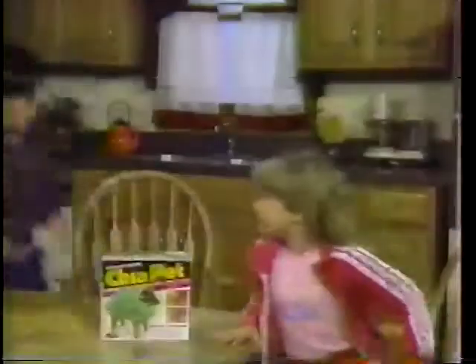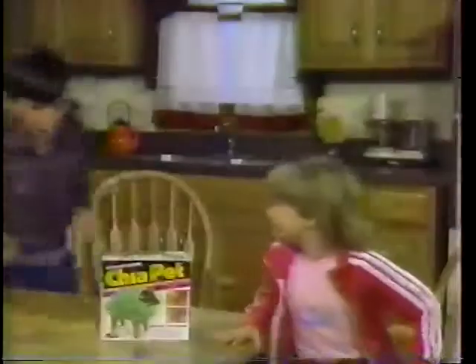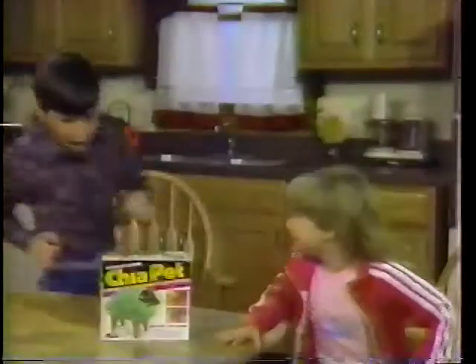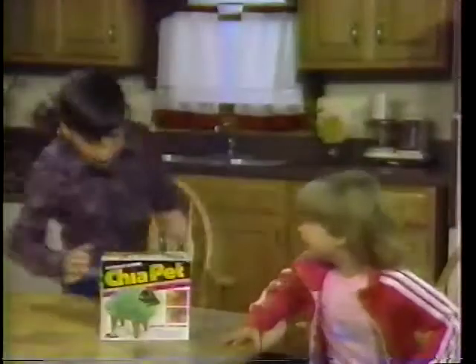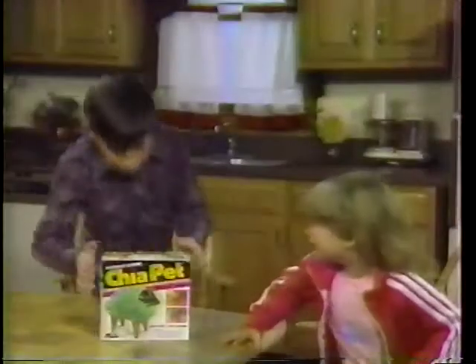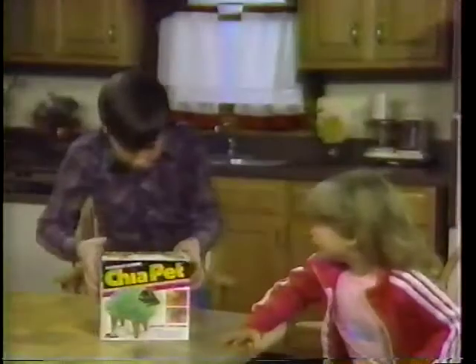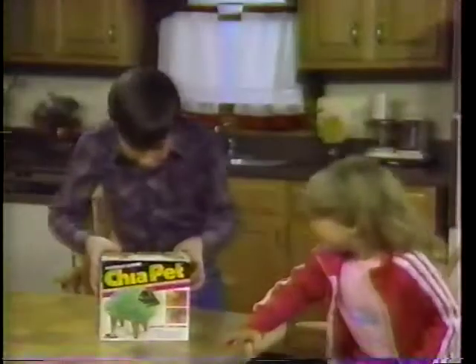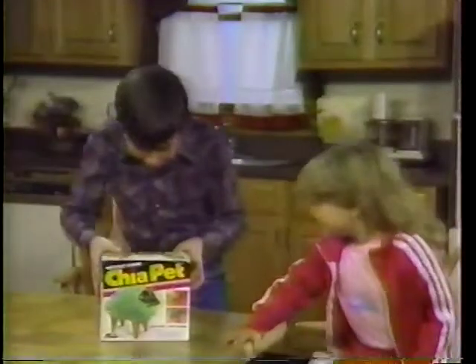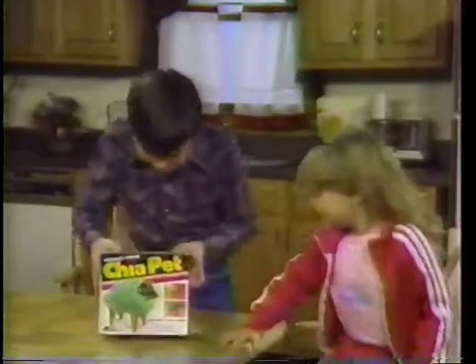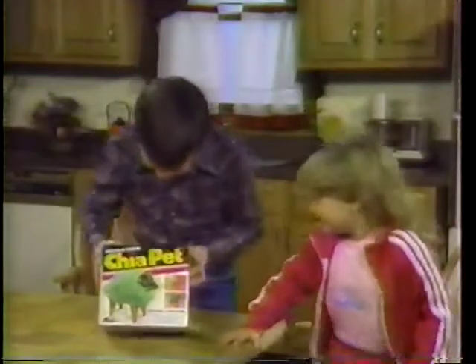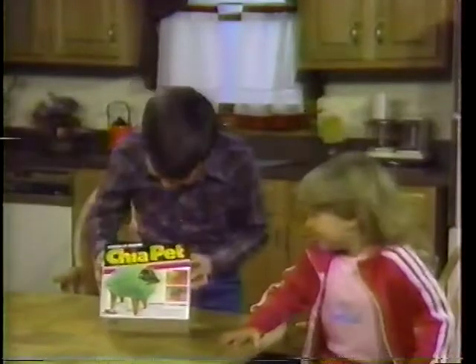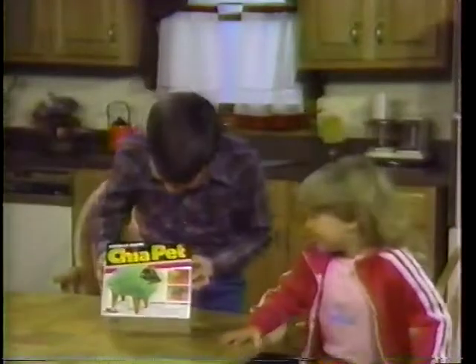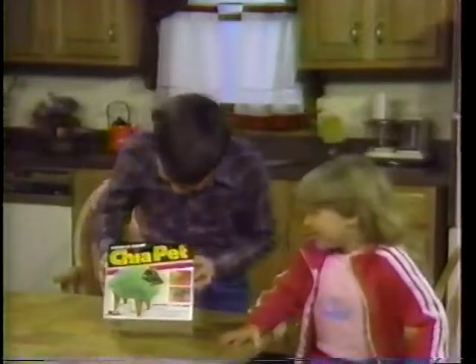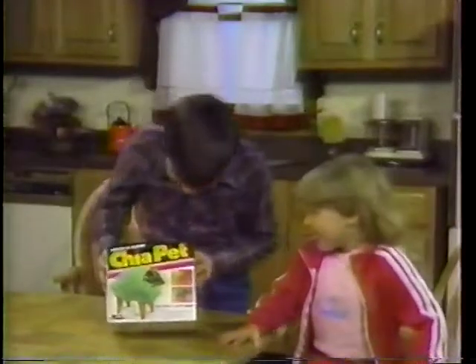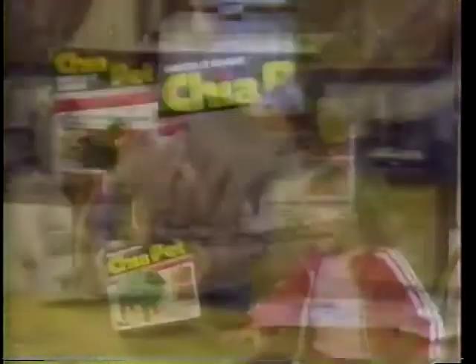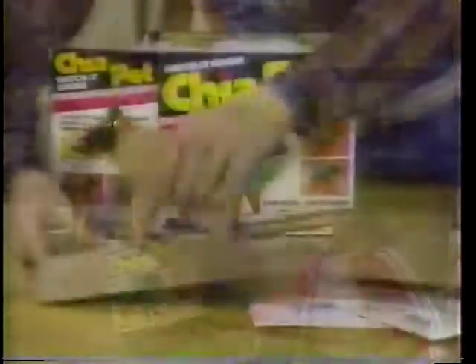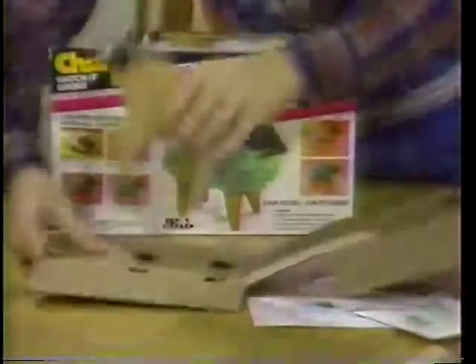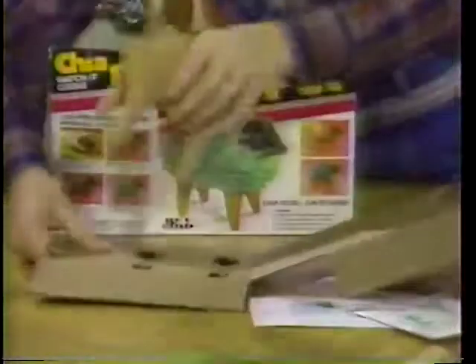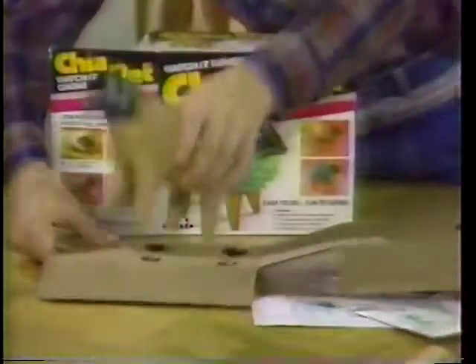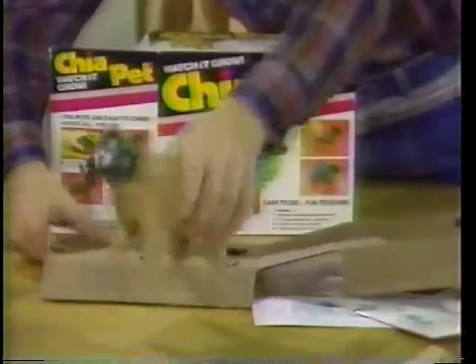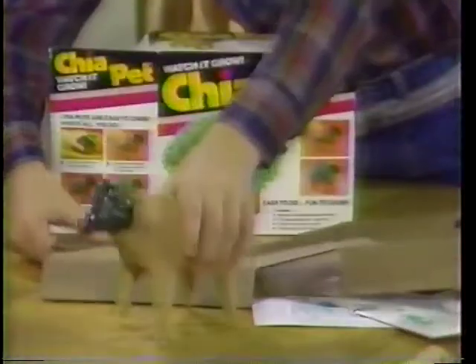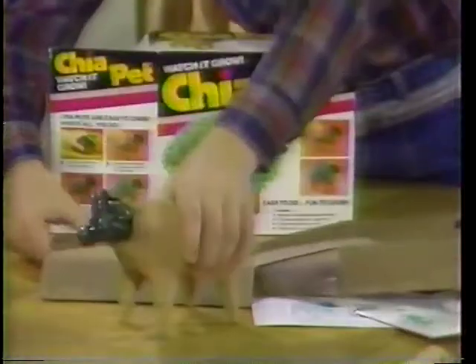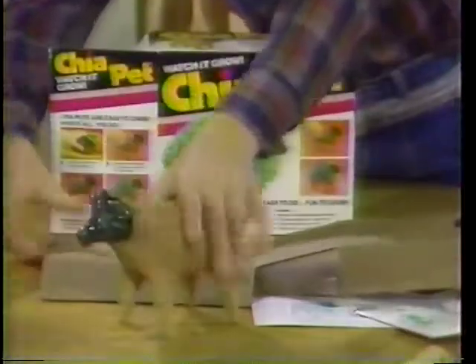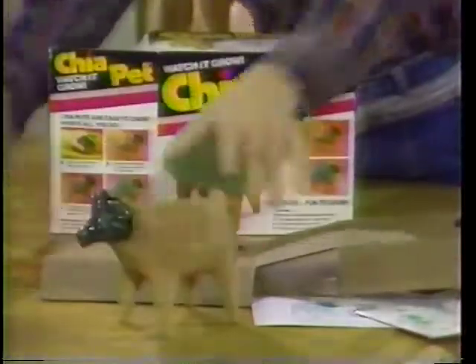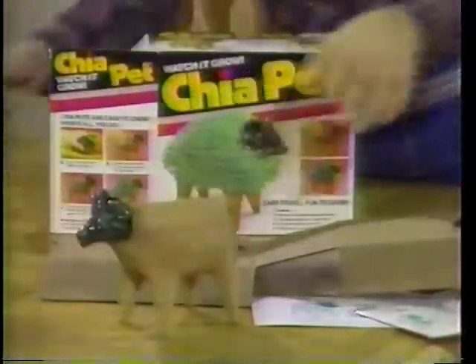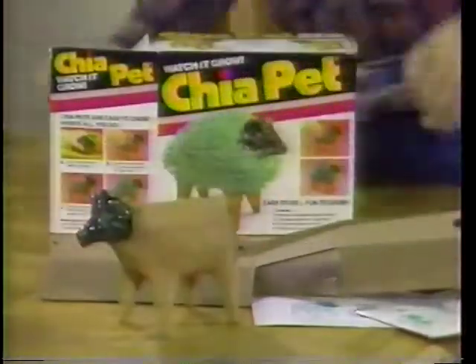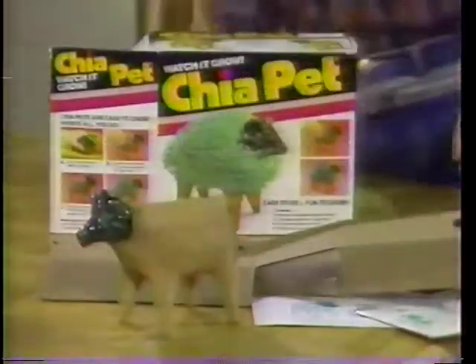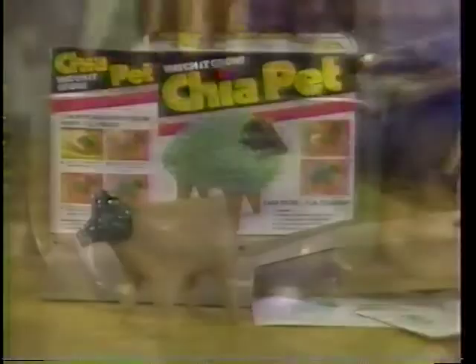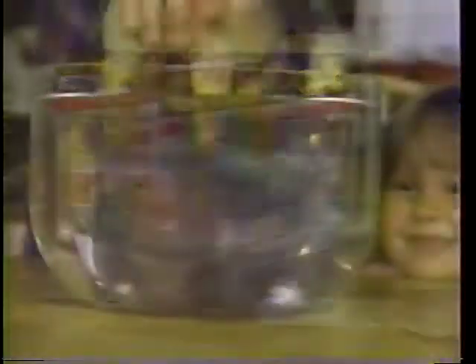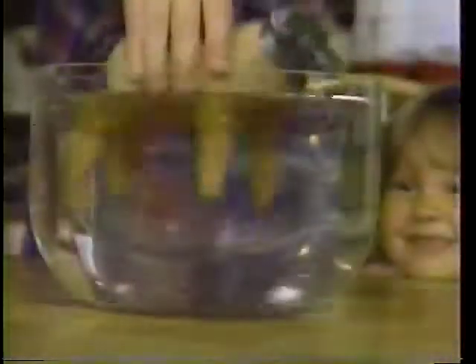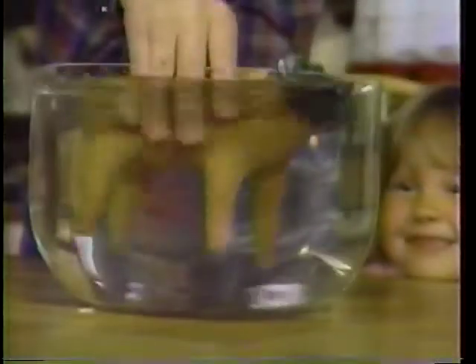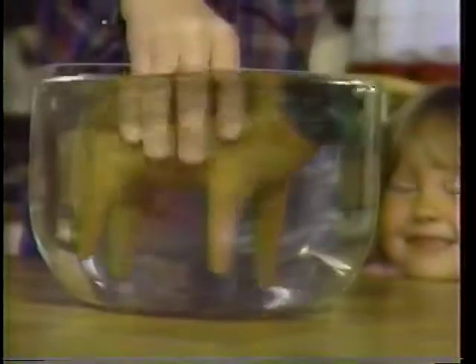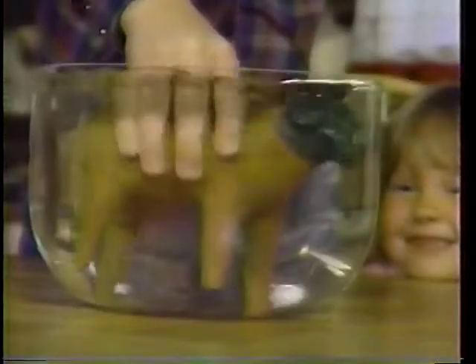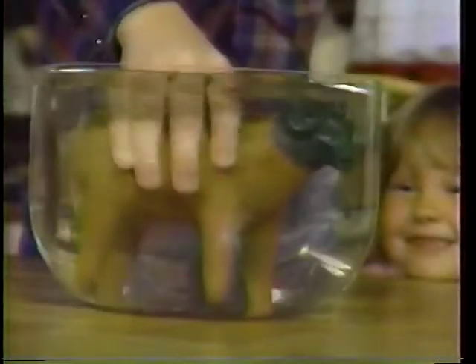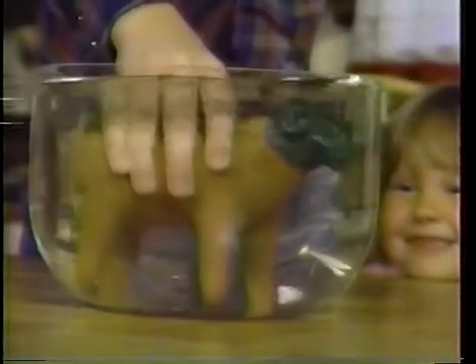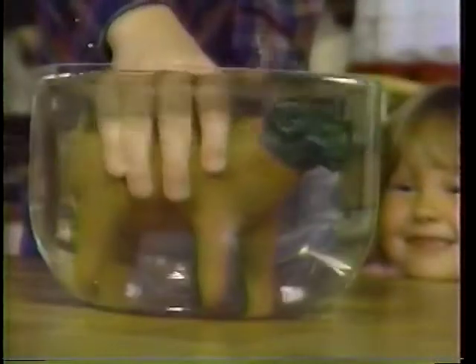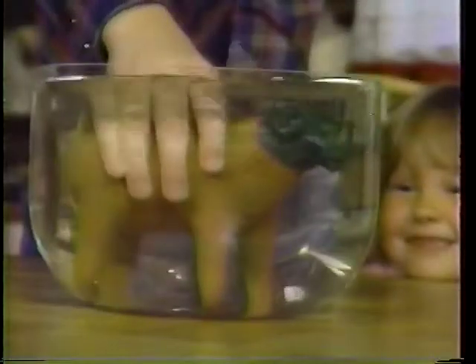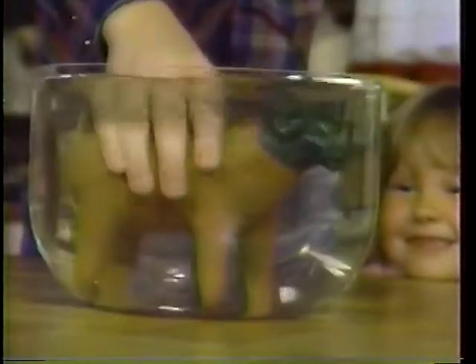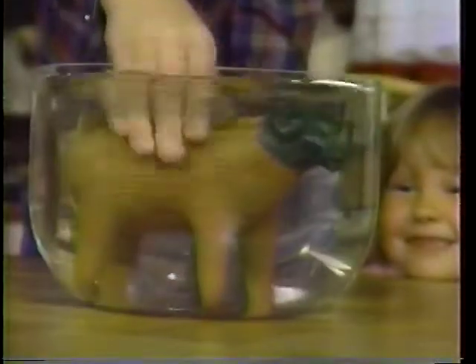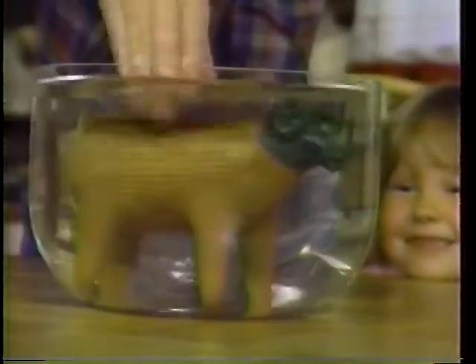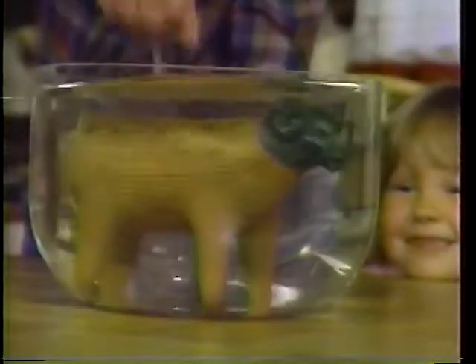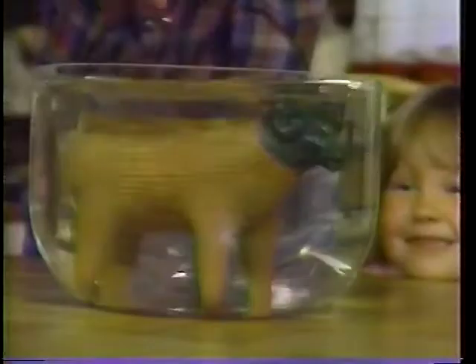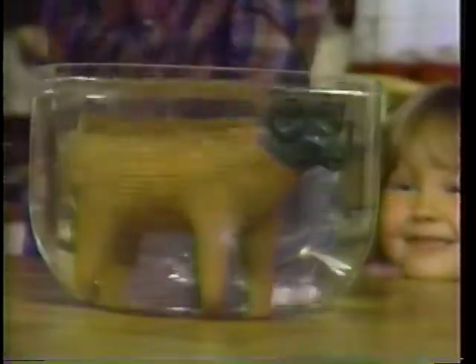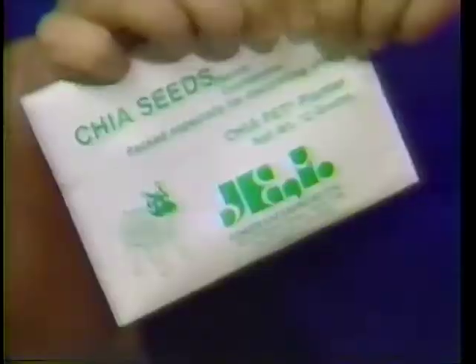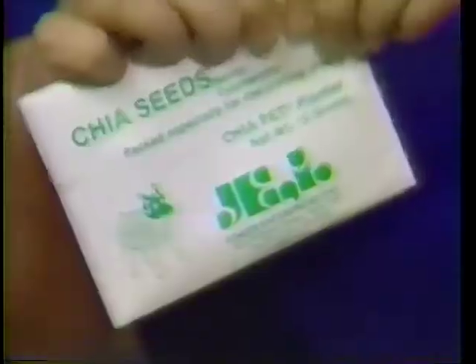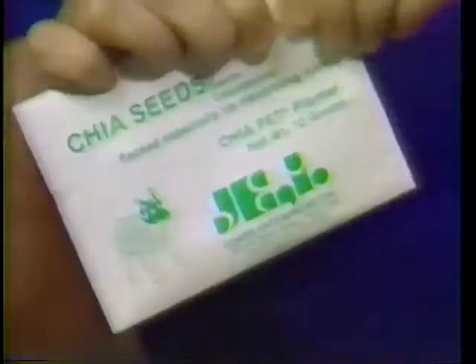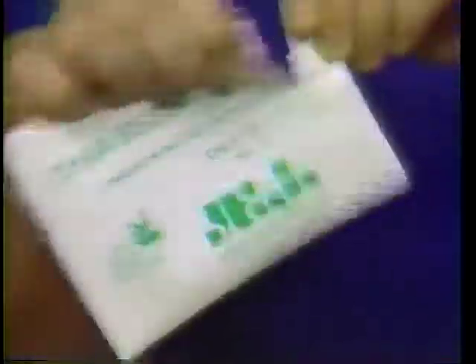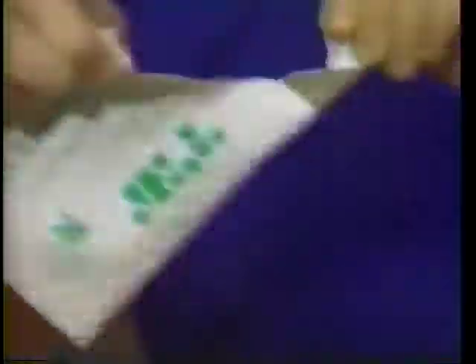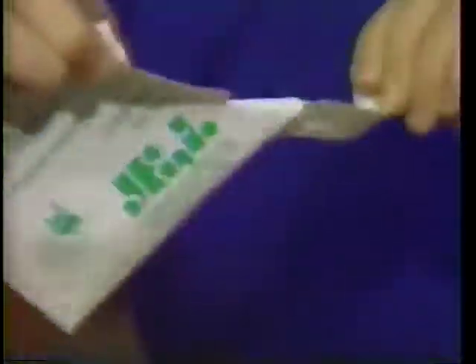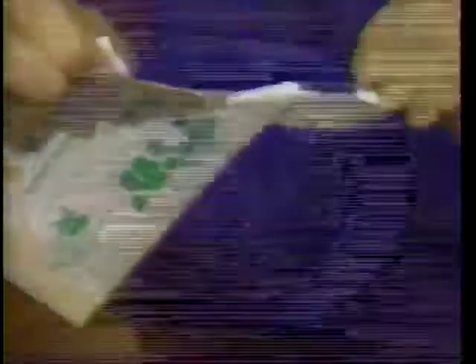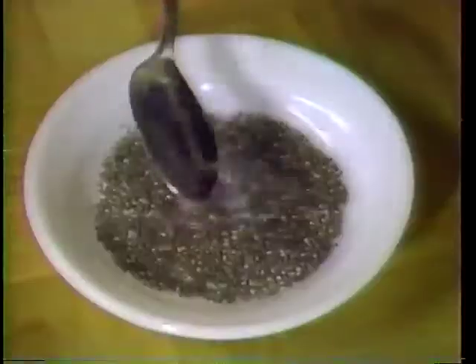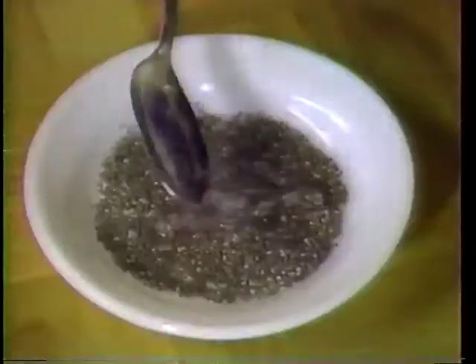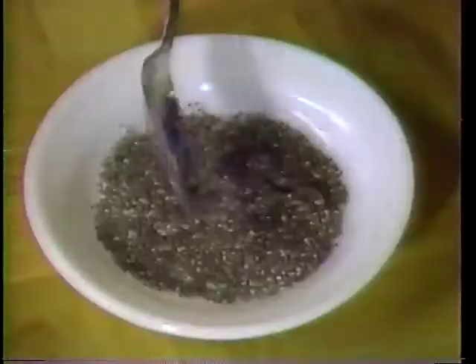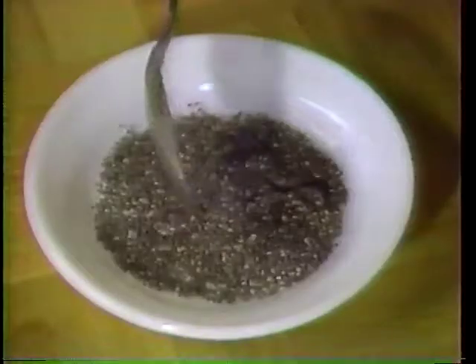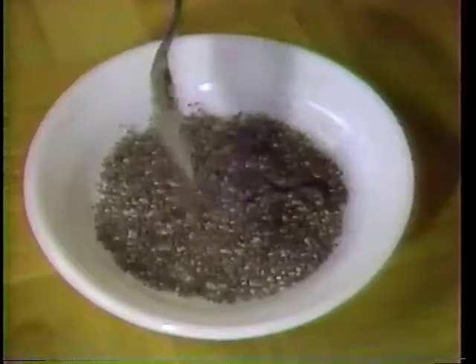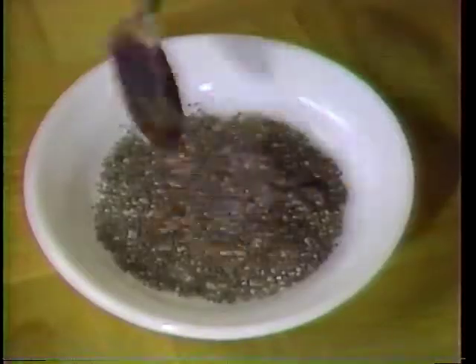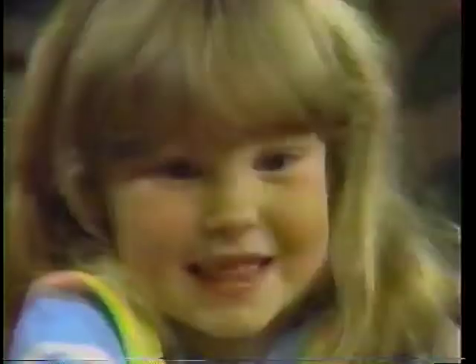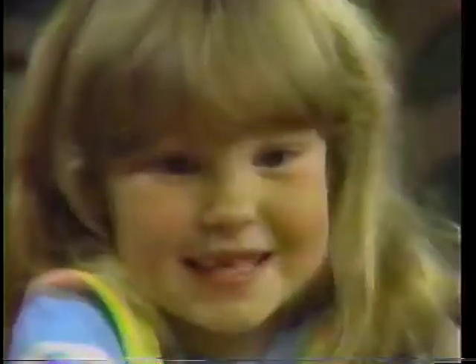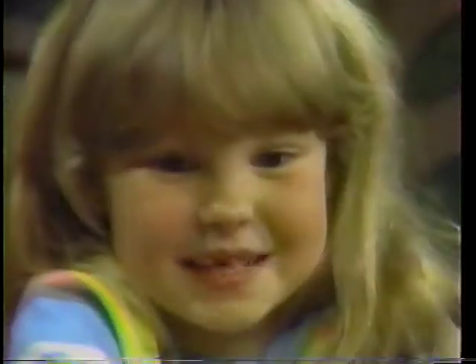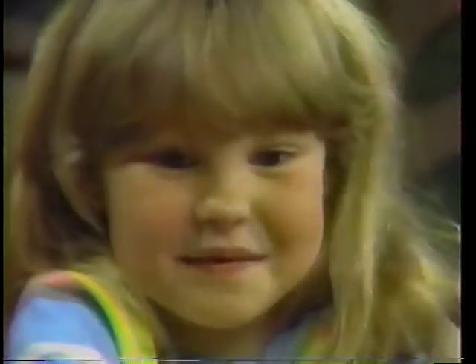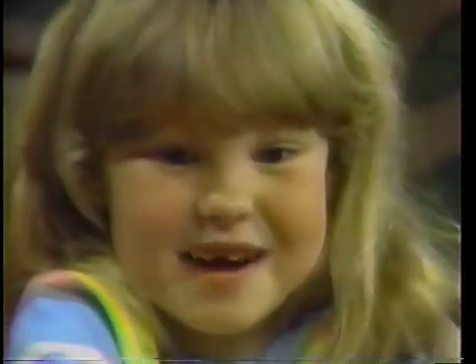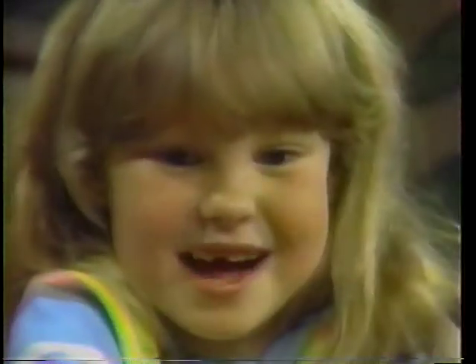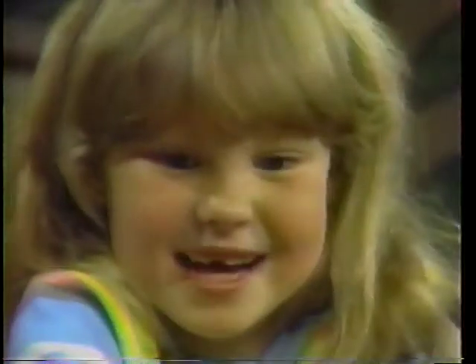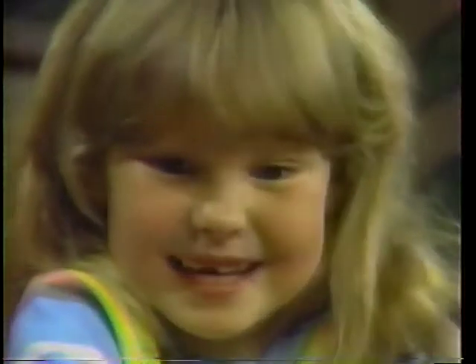Wow, Mom got us a Chia Pet. How's it look? It's easy. Soak the Chia Pet in water overnight, open the seeds and get them wet. This is fun.